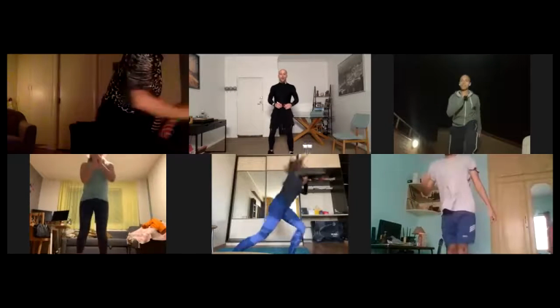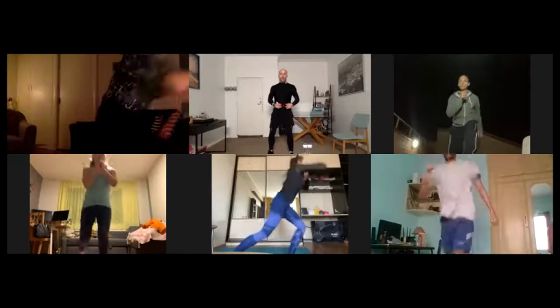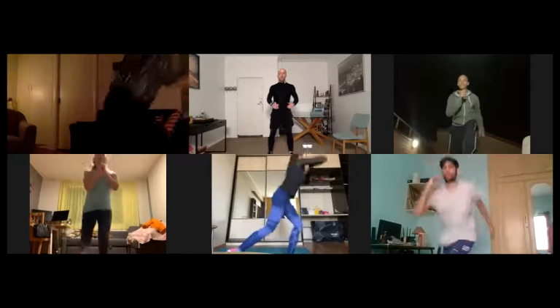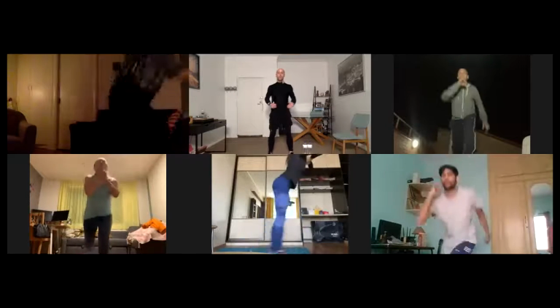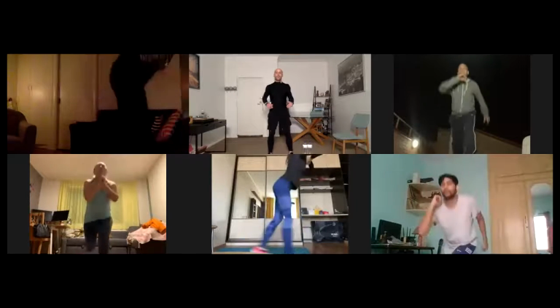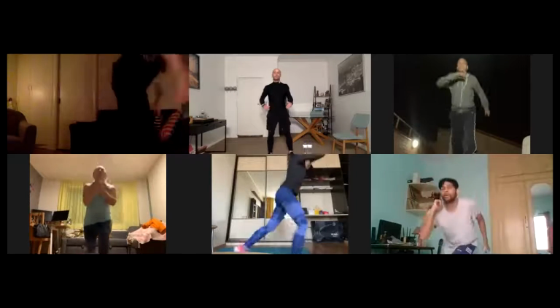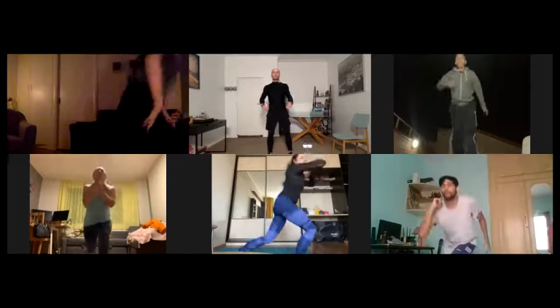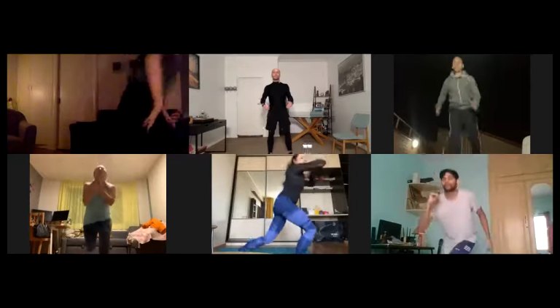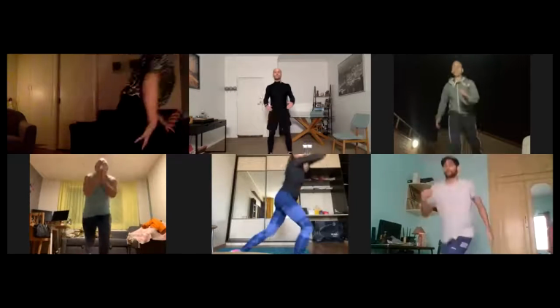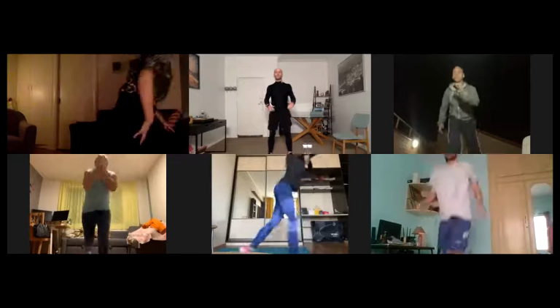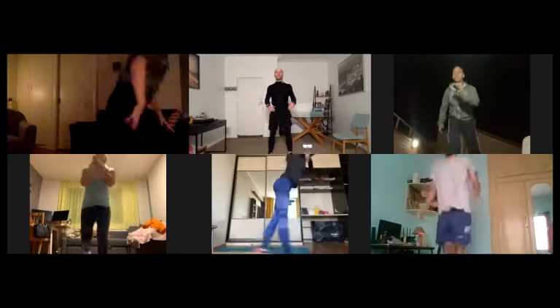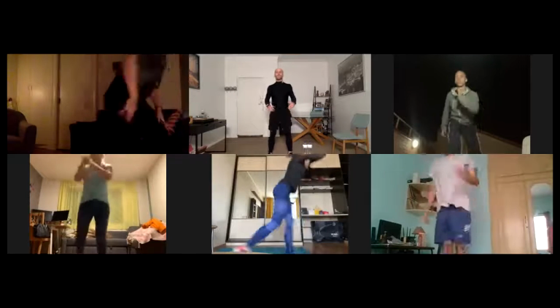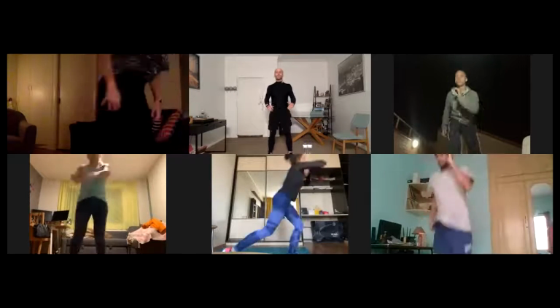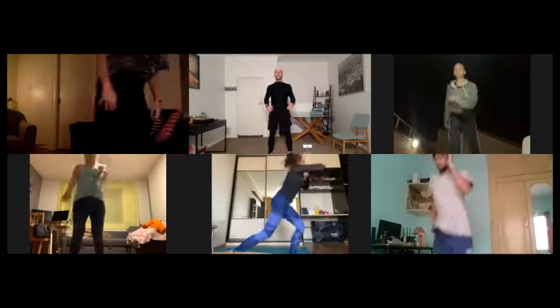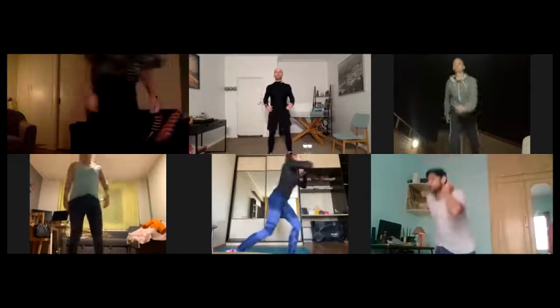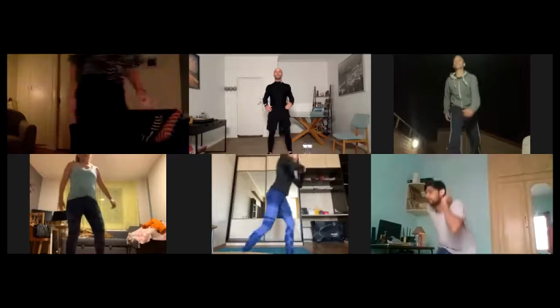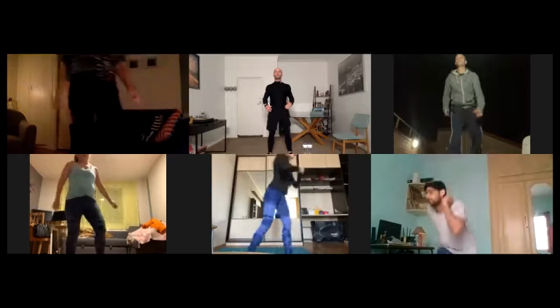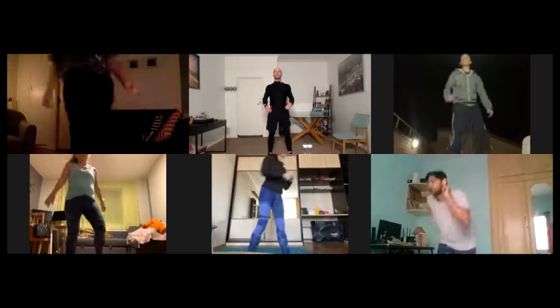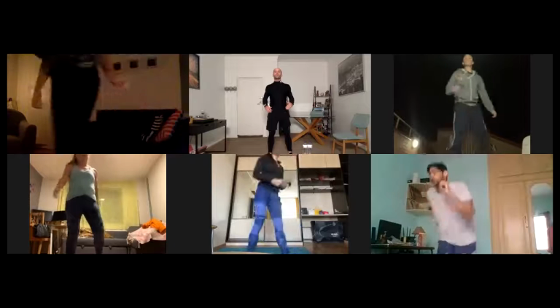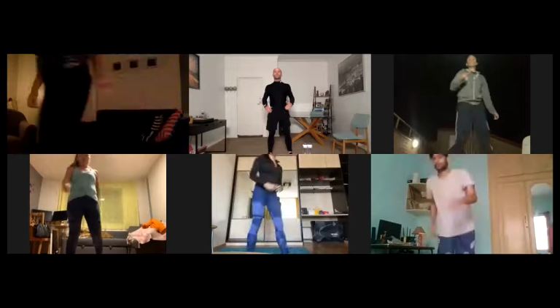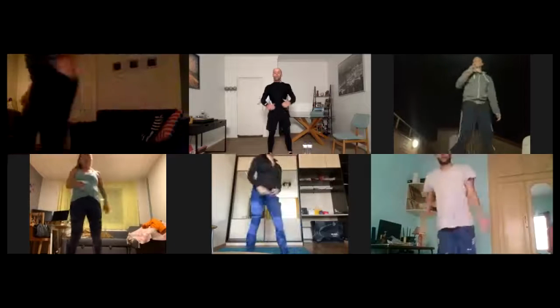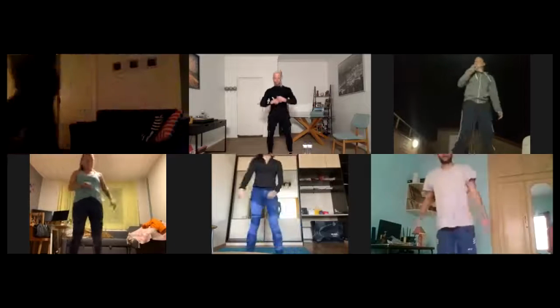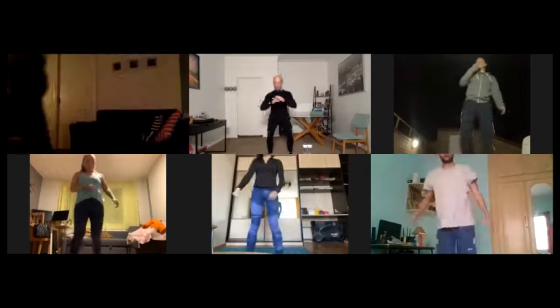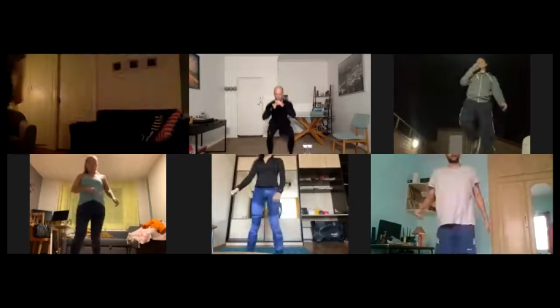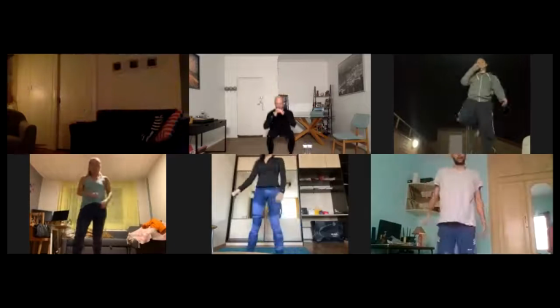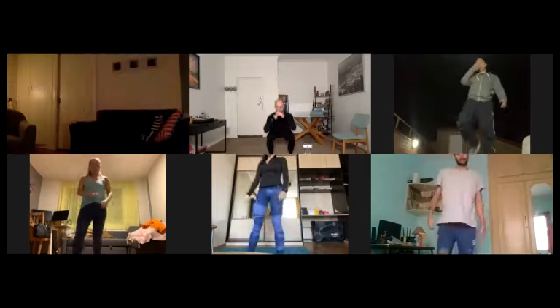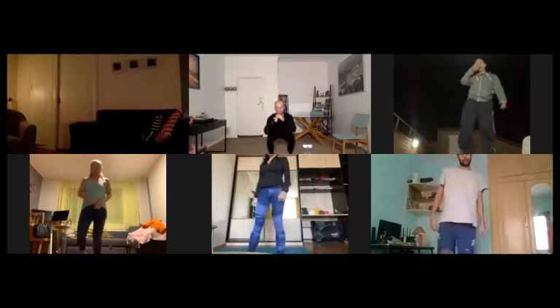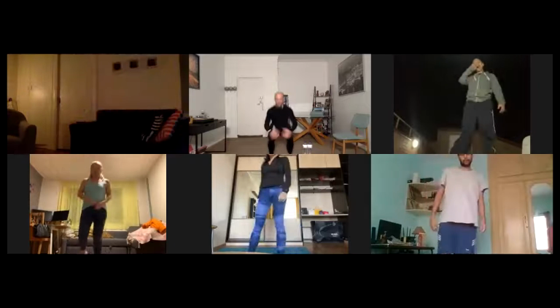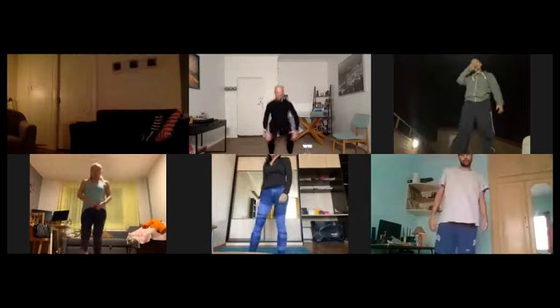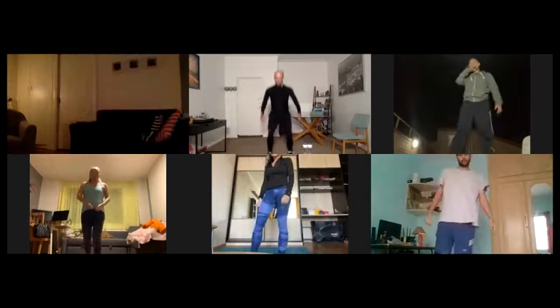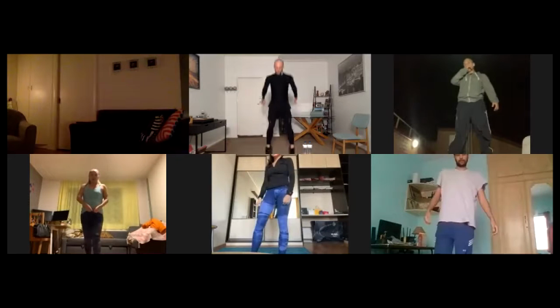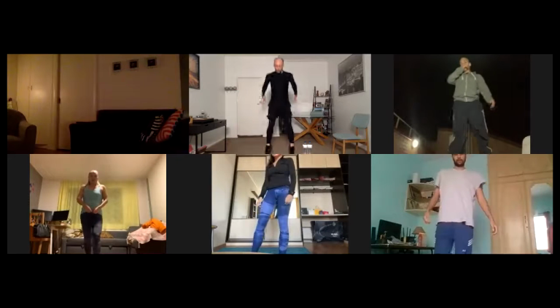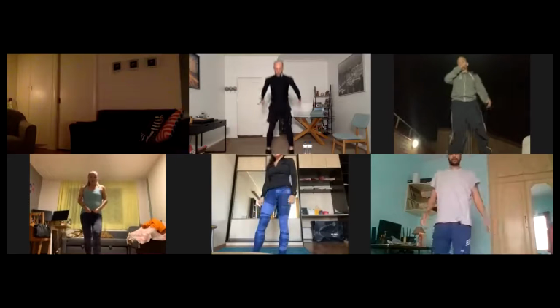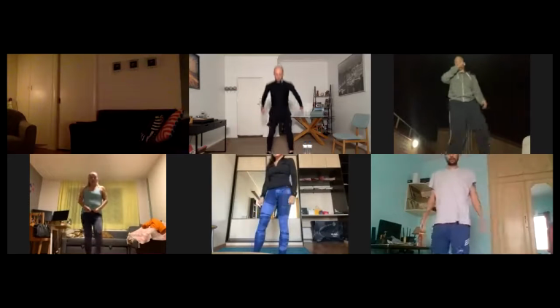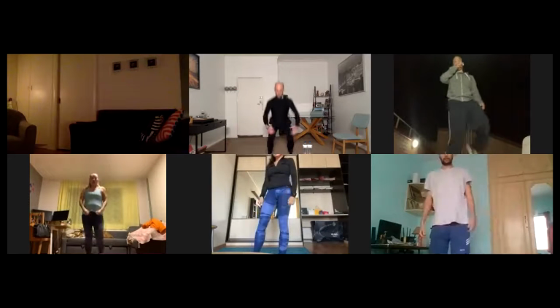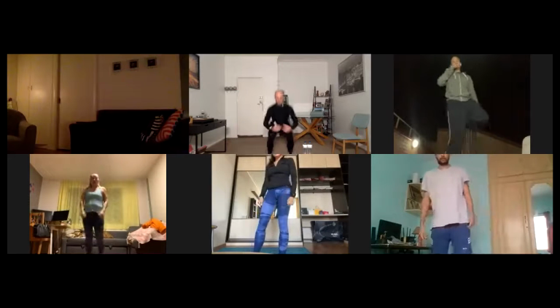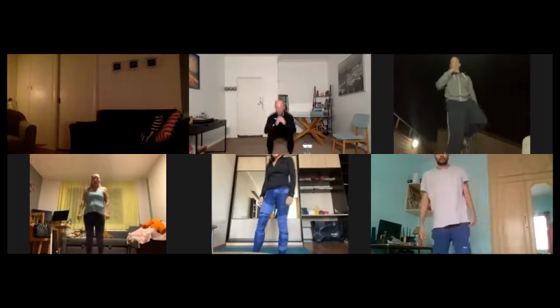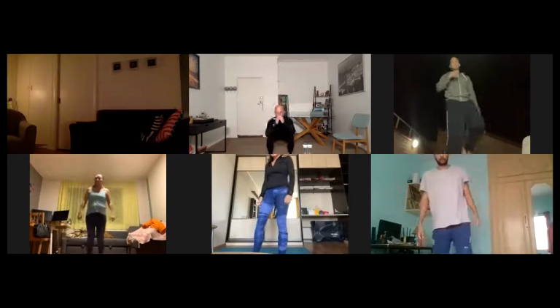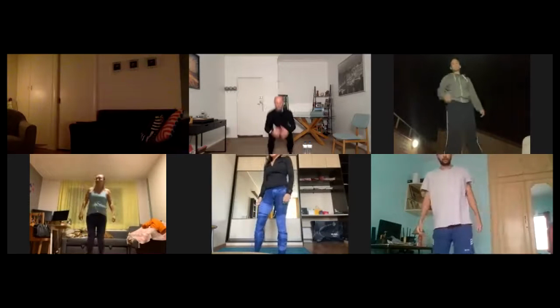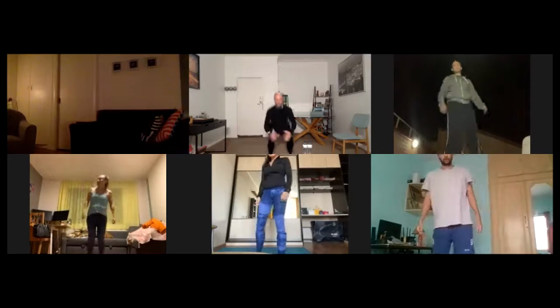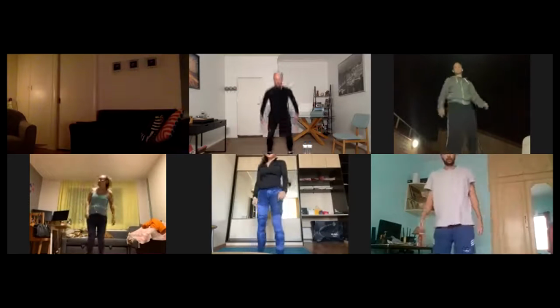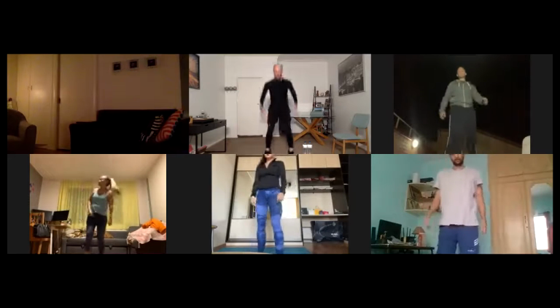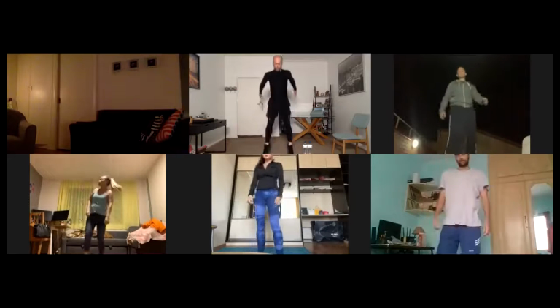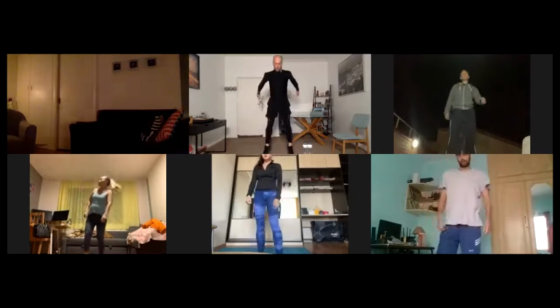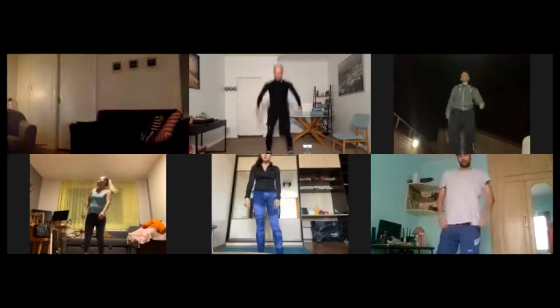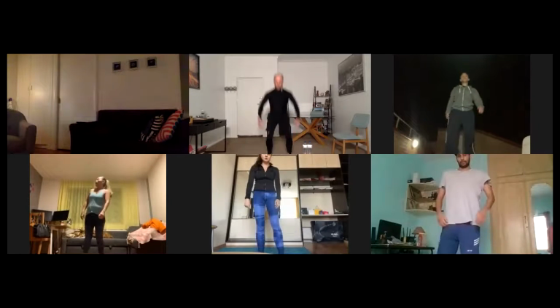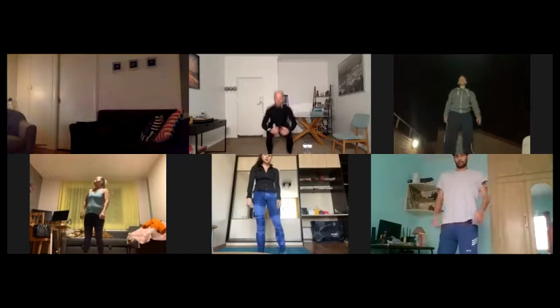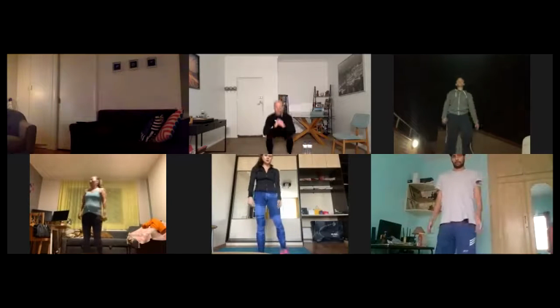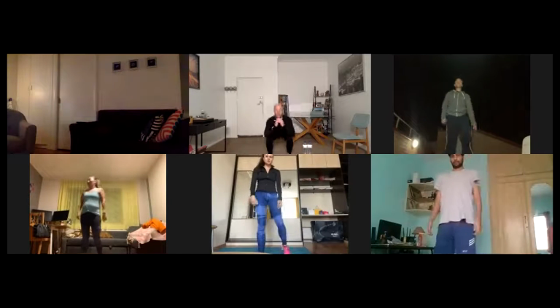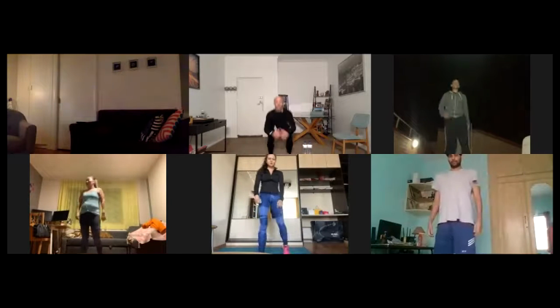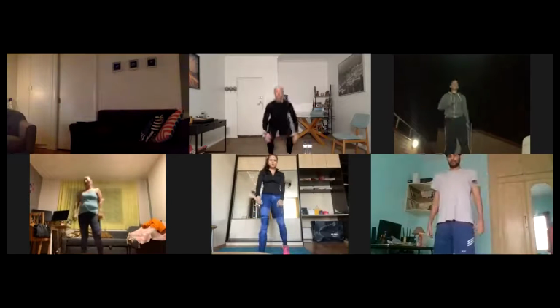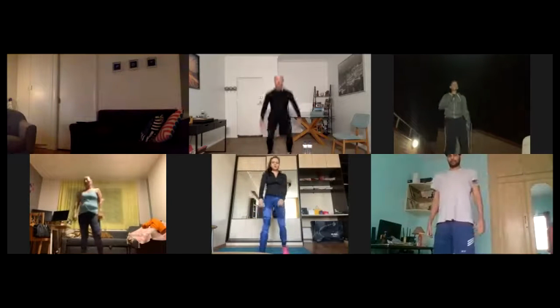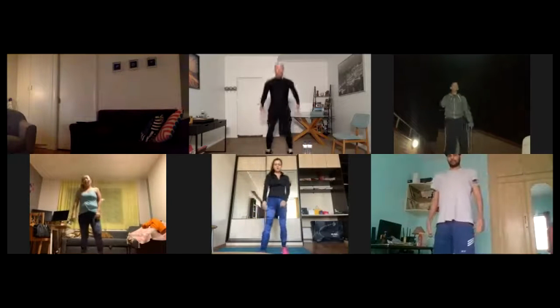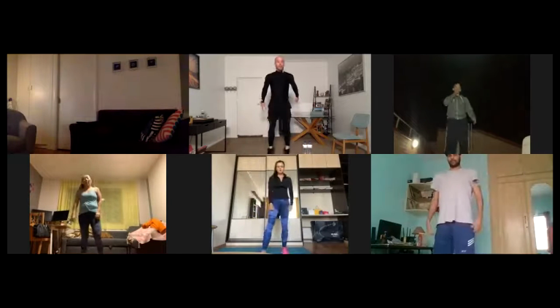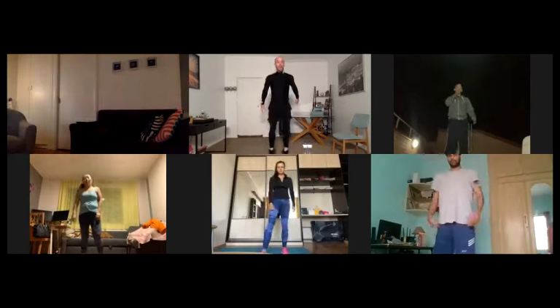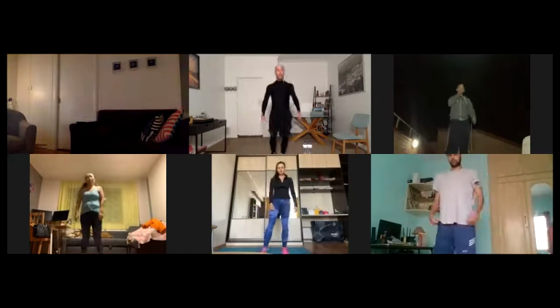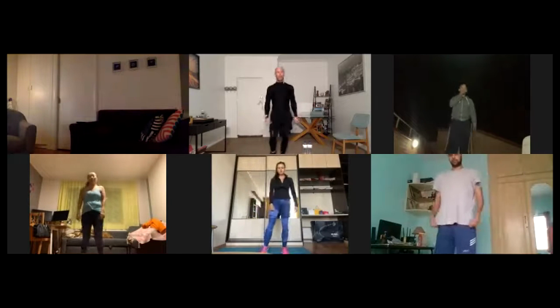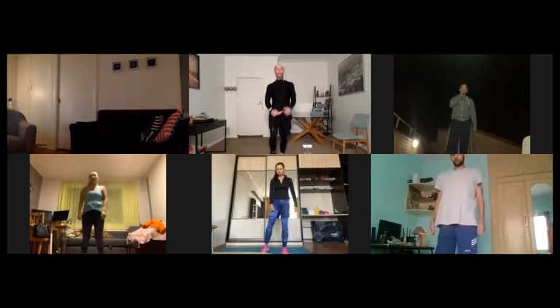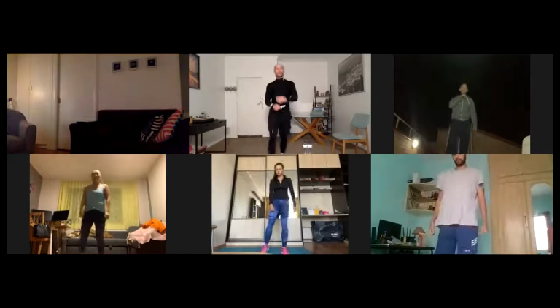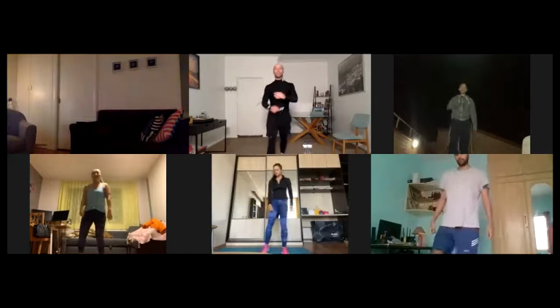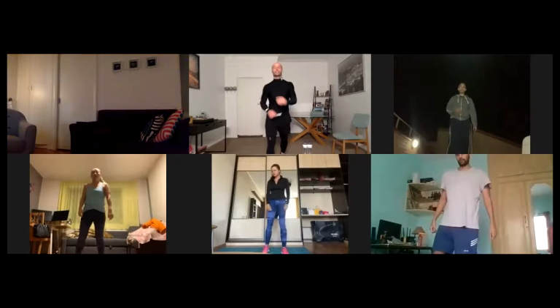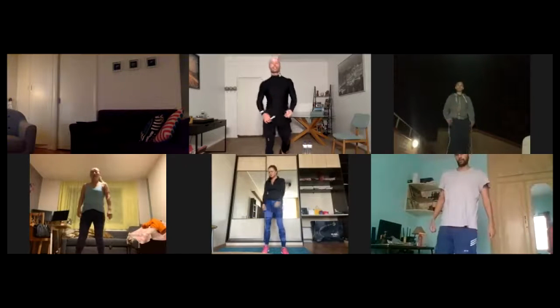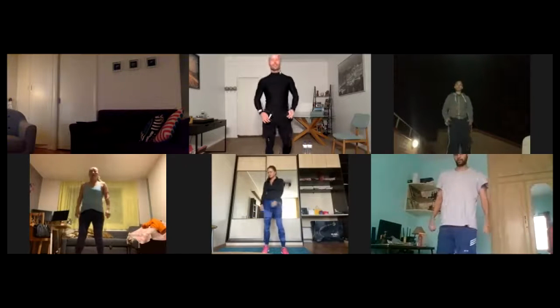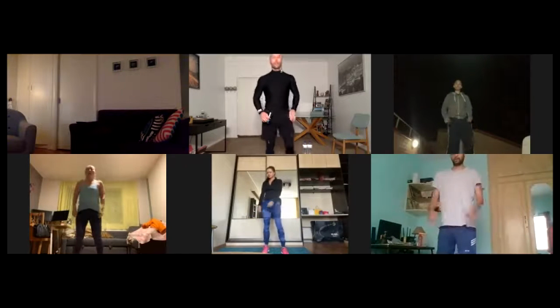Okay, we finish the warm-up with jump squats. Here — jump down and up. Let's go, 30 seconds.